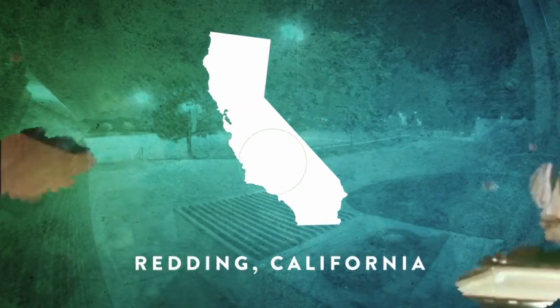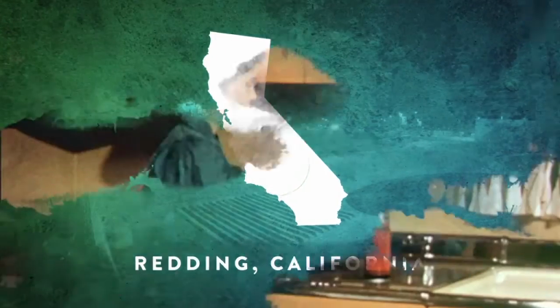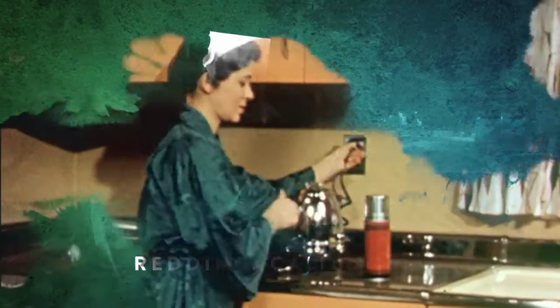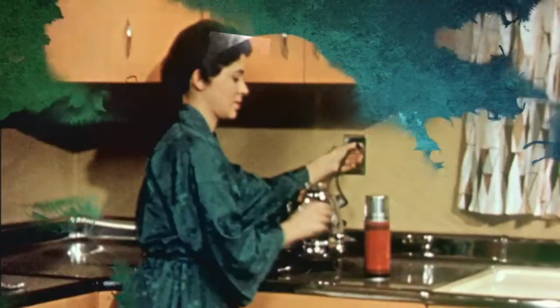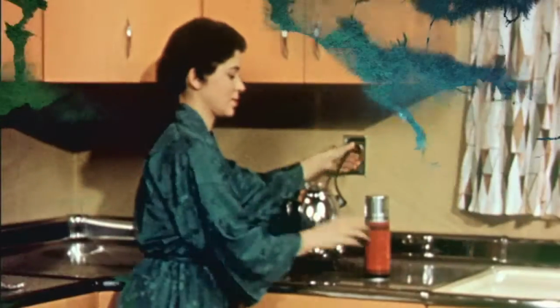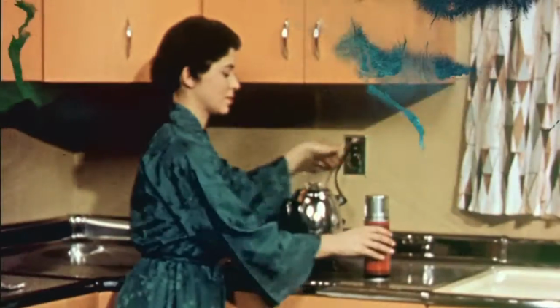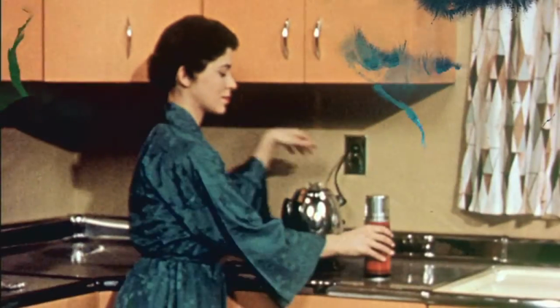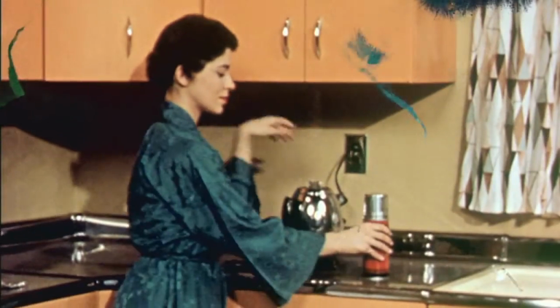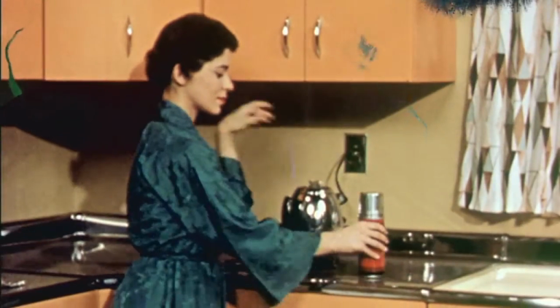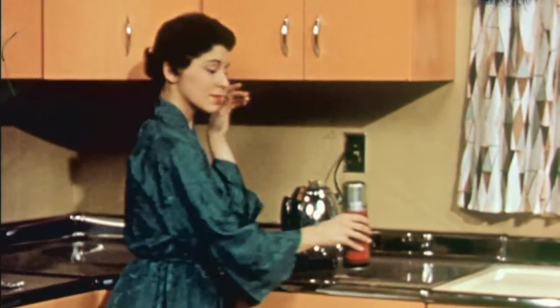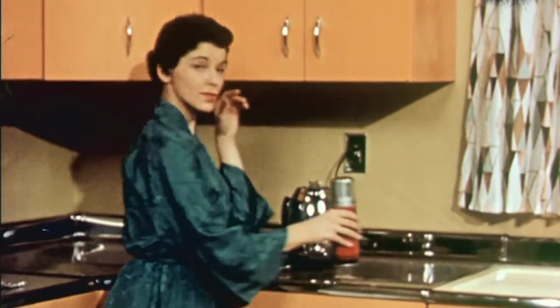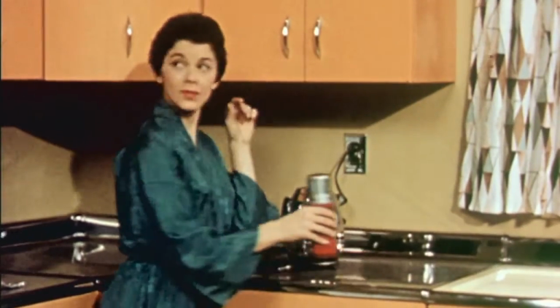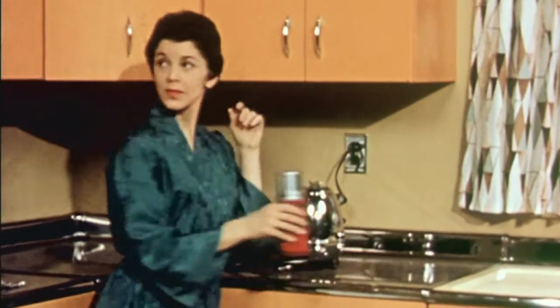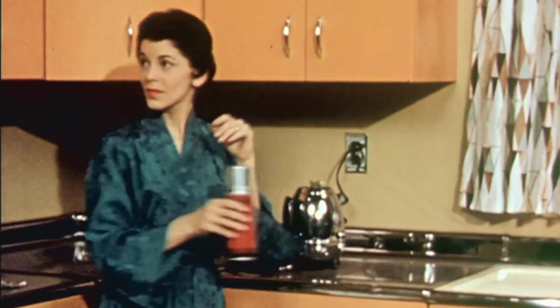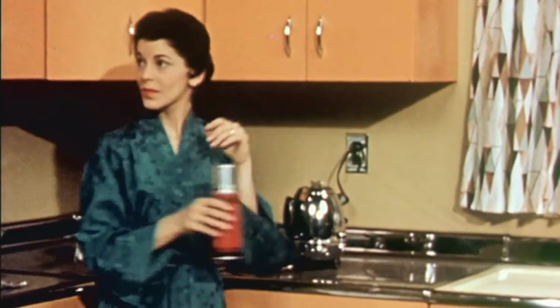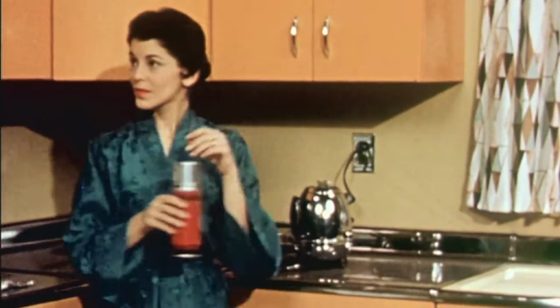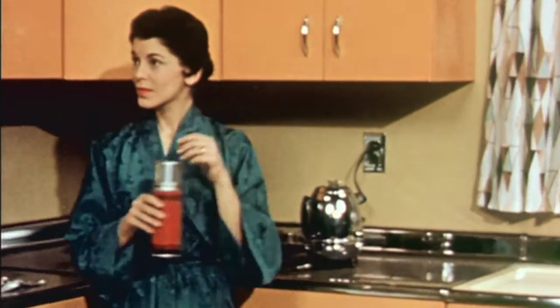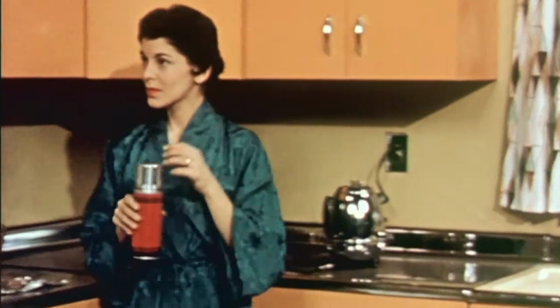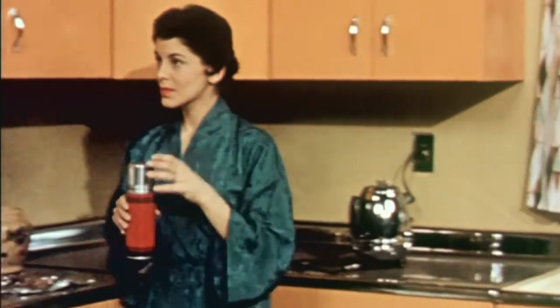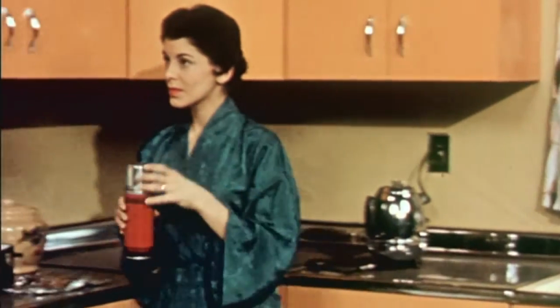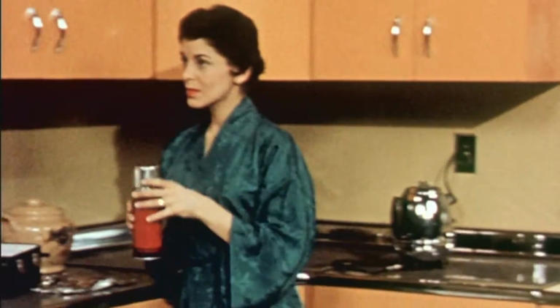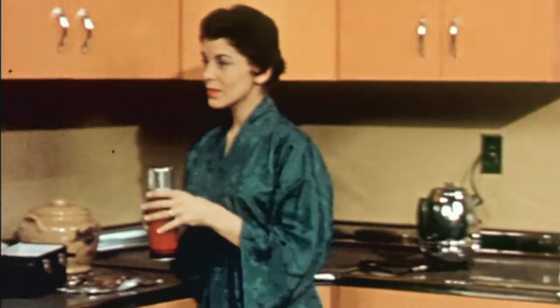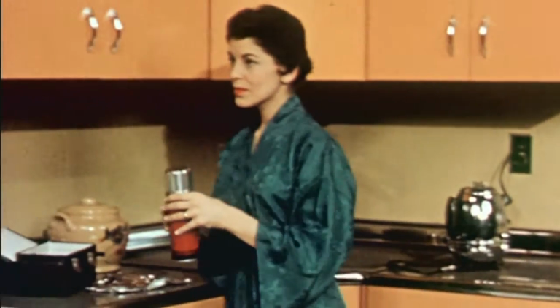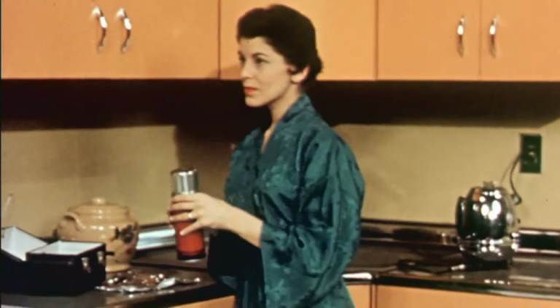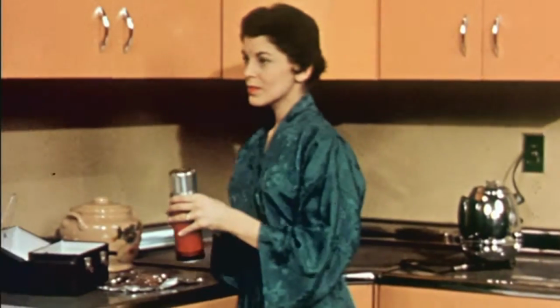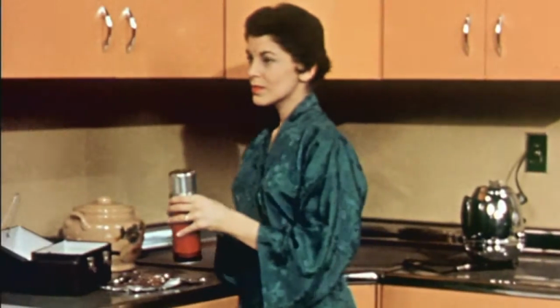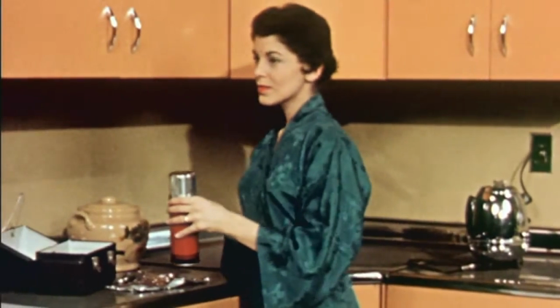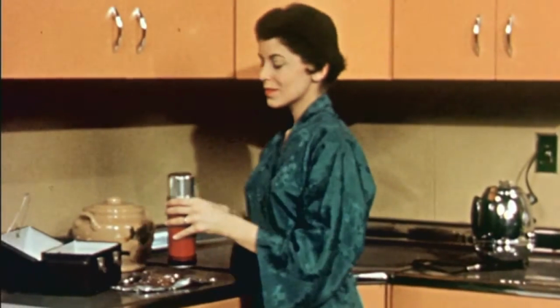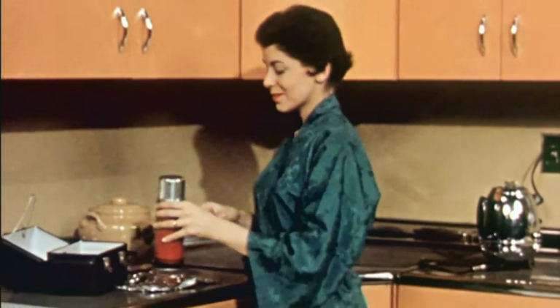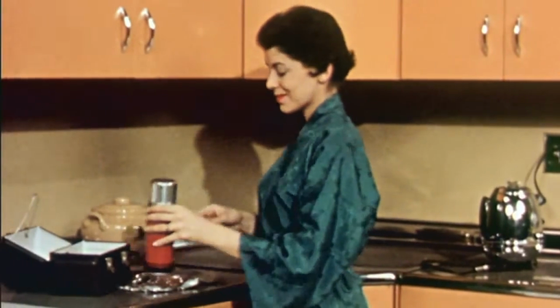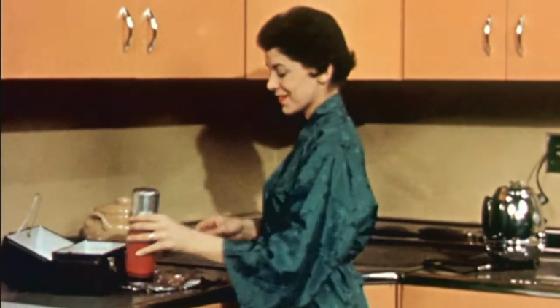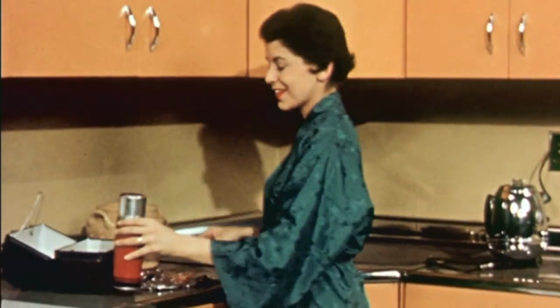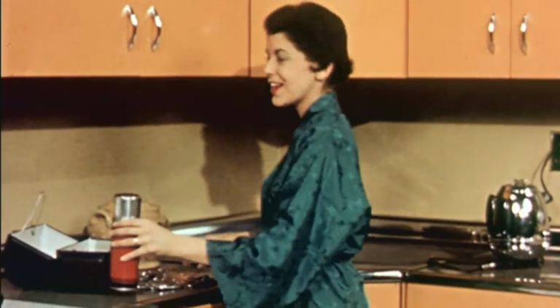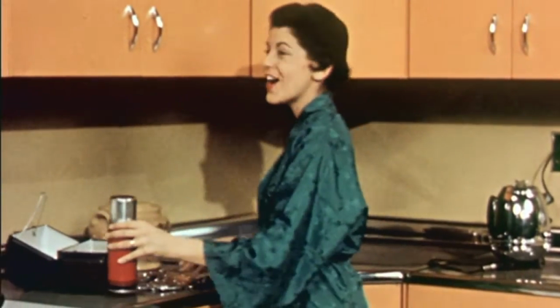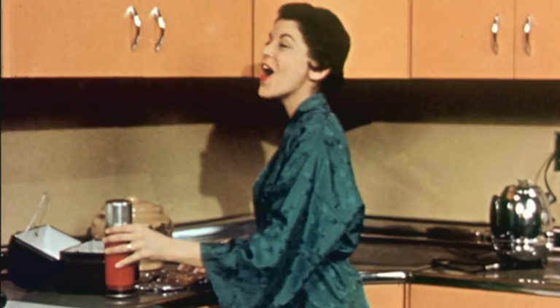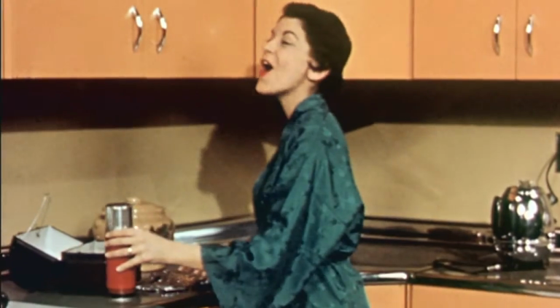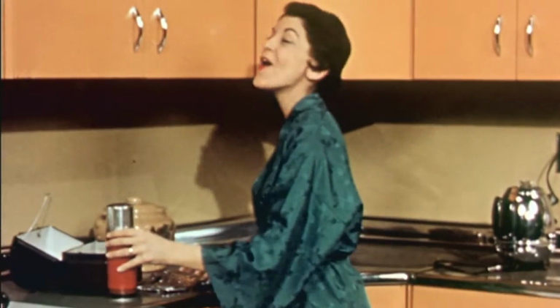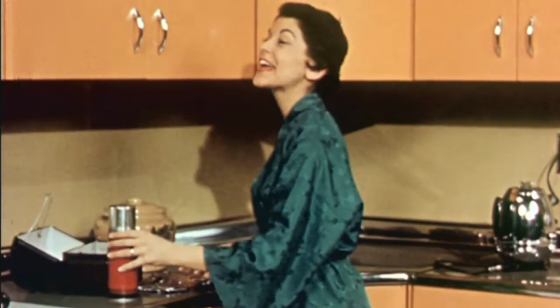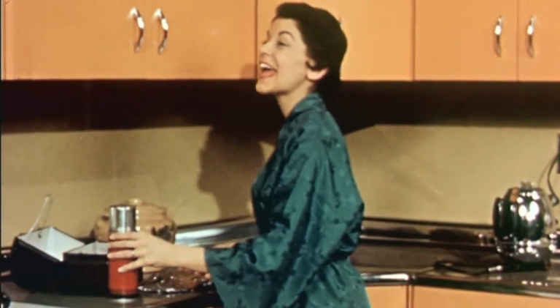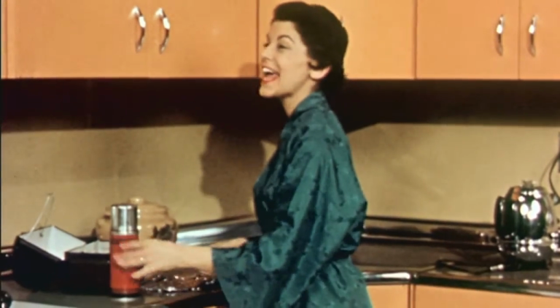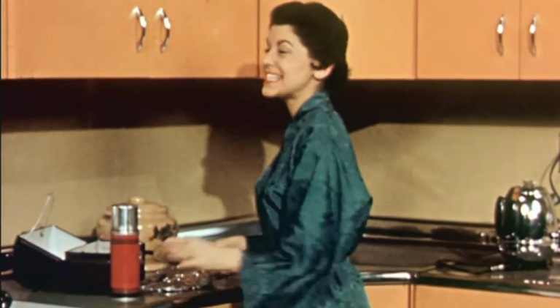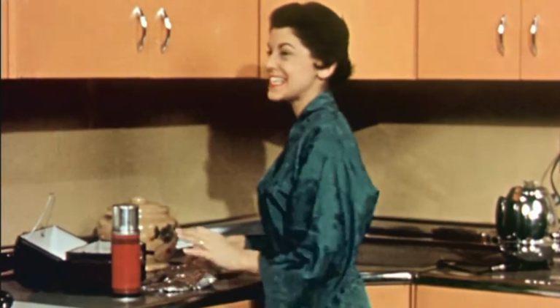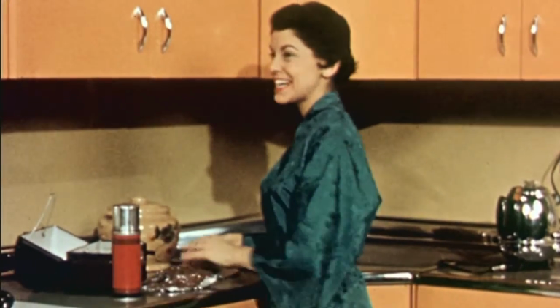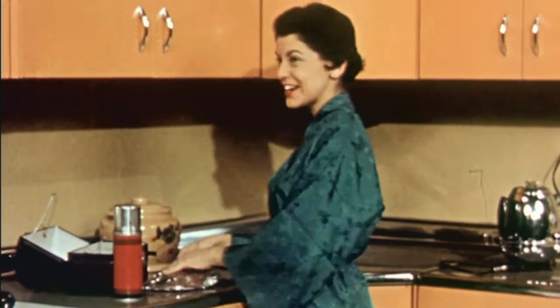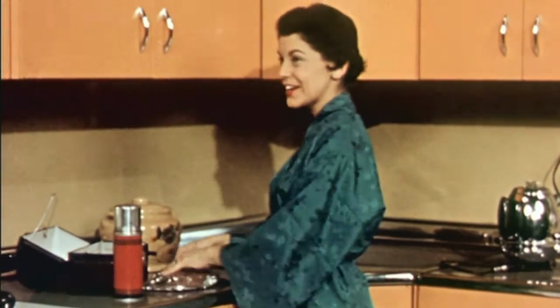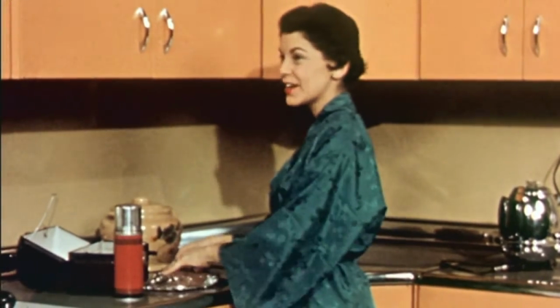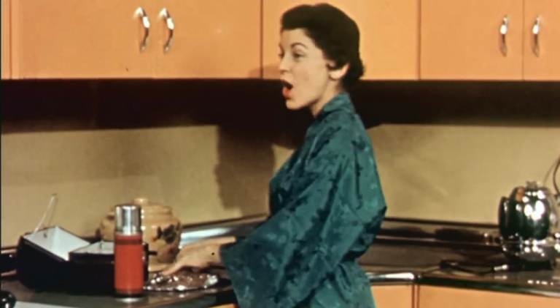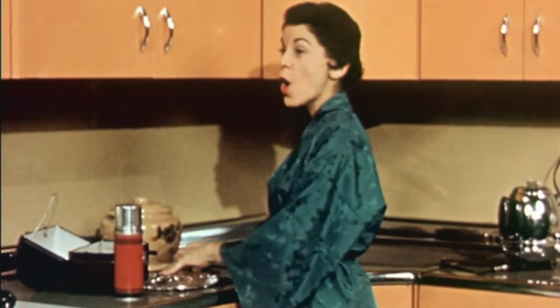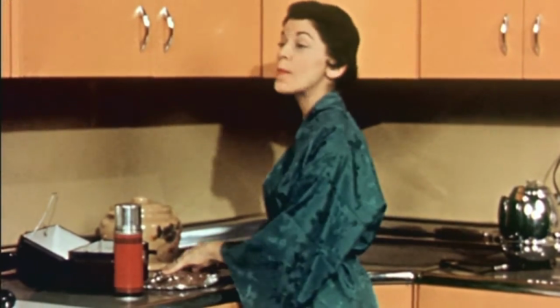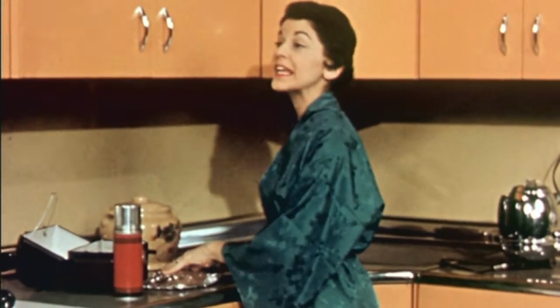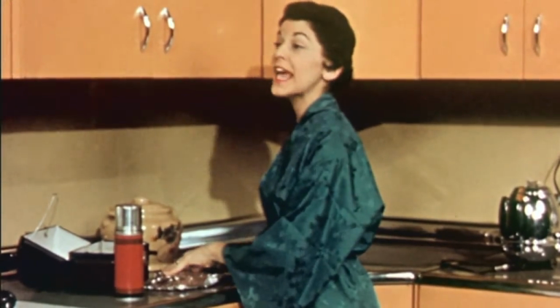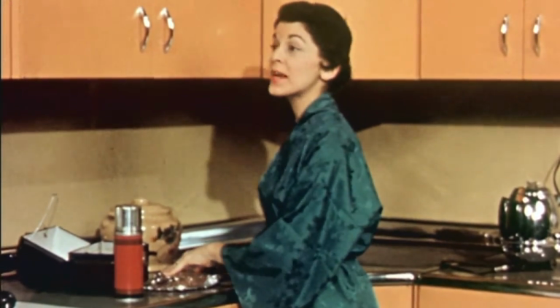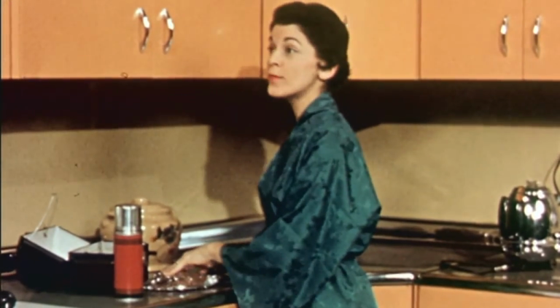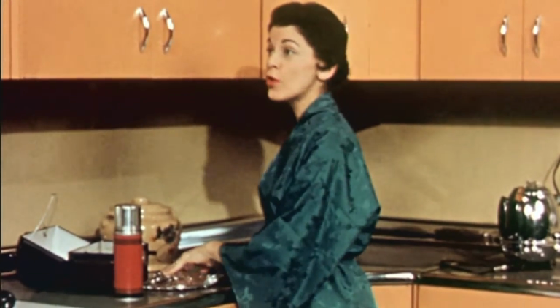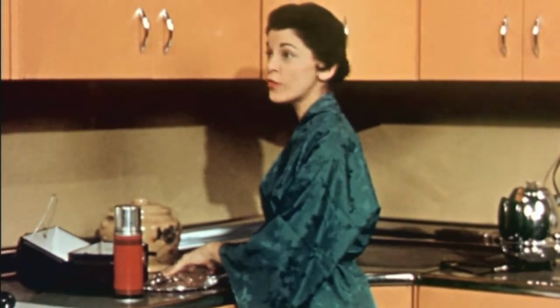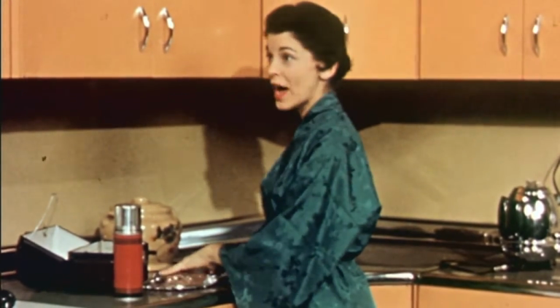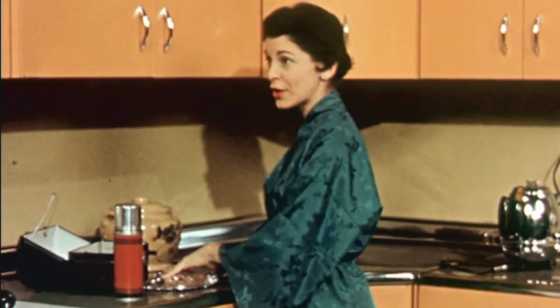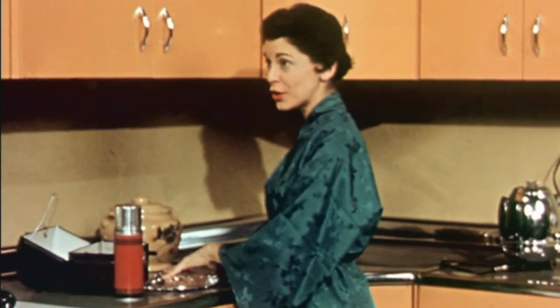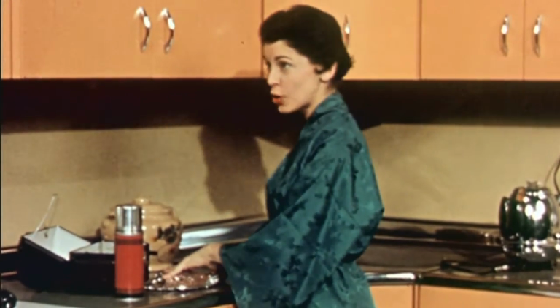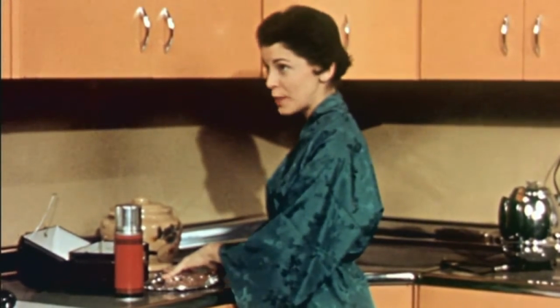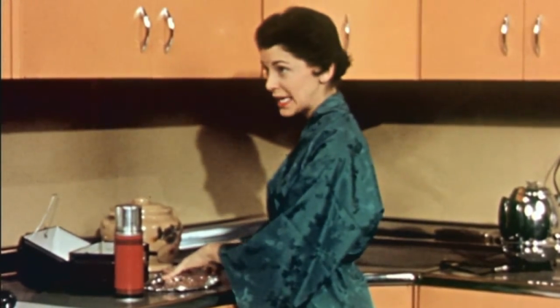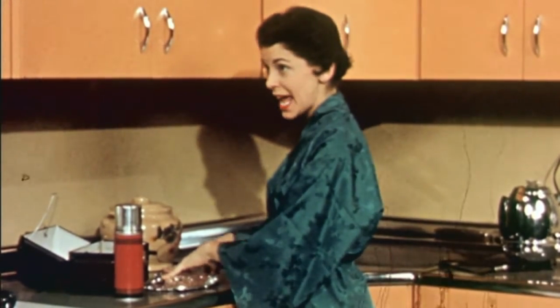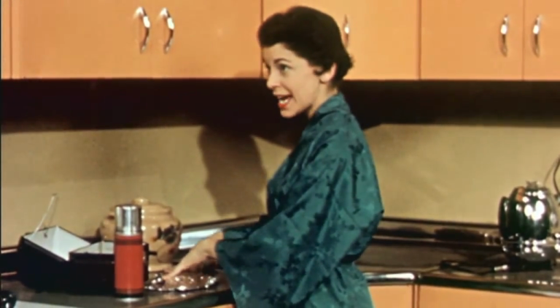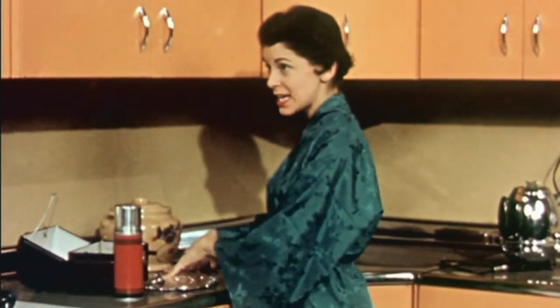Hey Judy, how about a couple of eggs this morning? Okay dear, but get a move on or you'll be late.